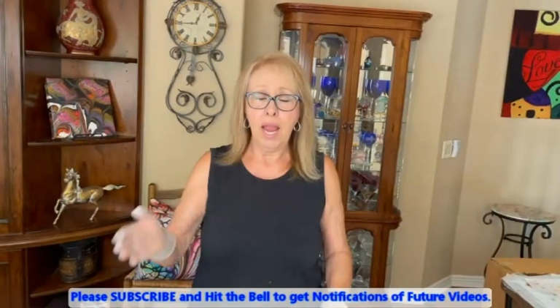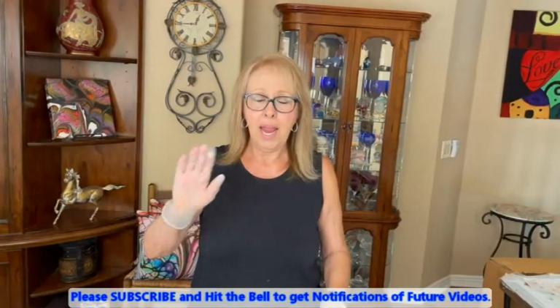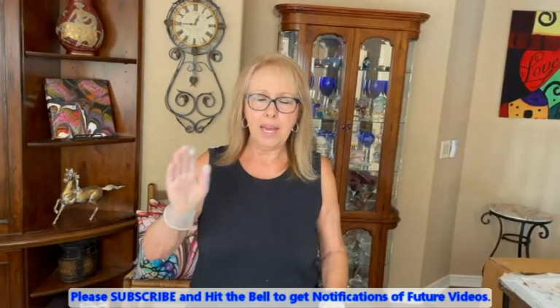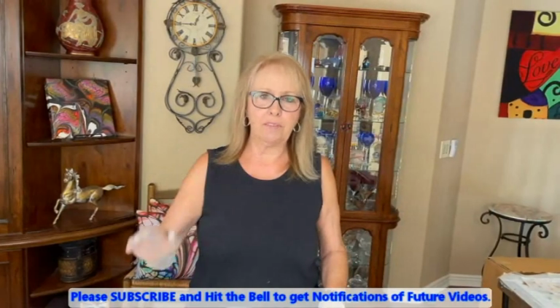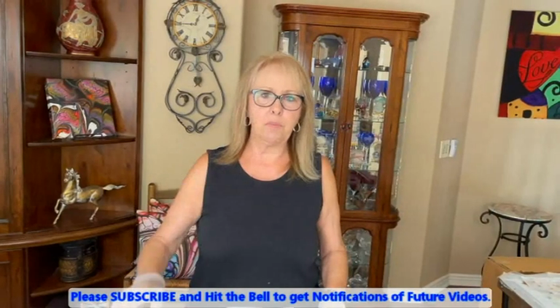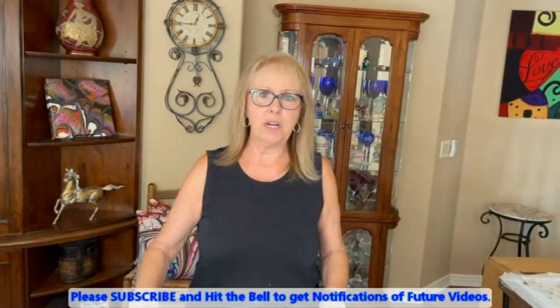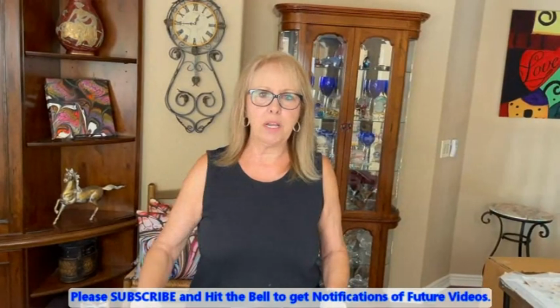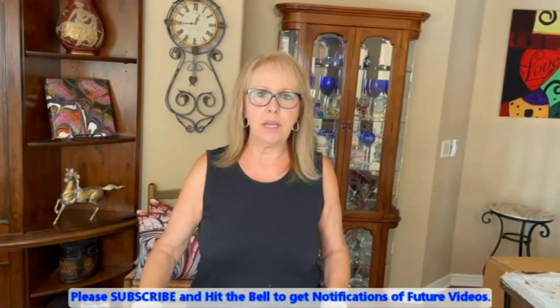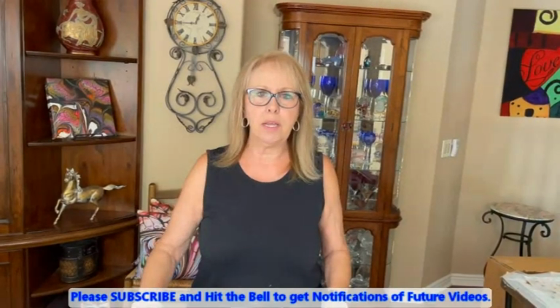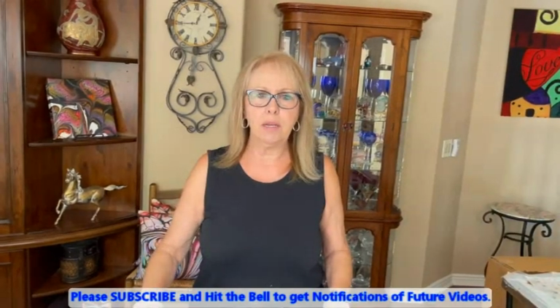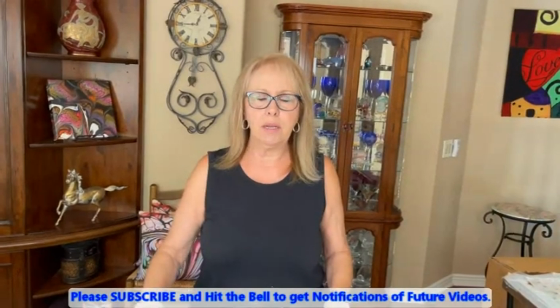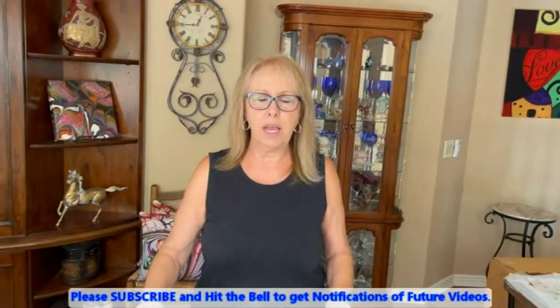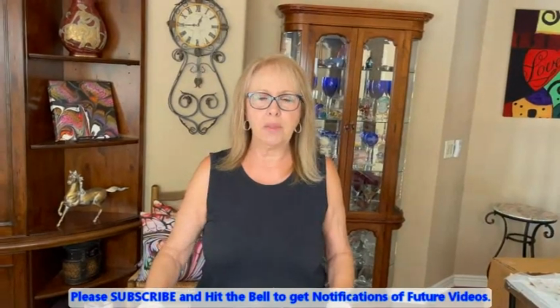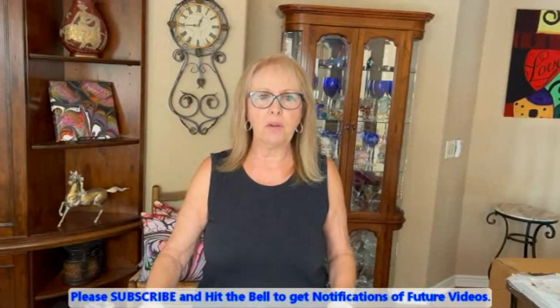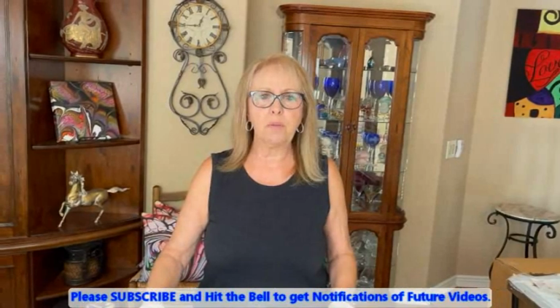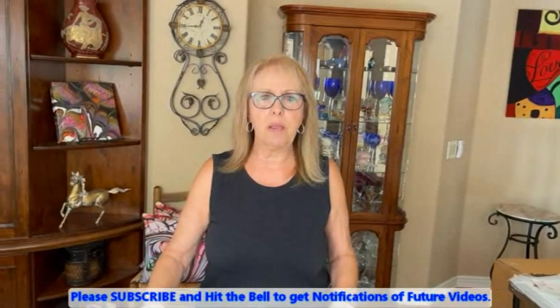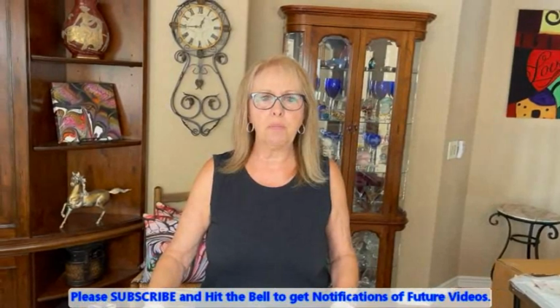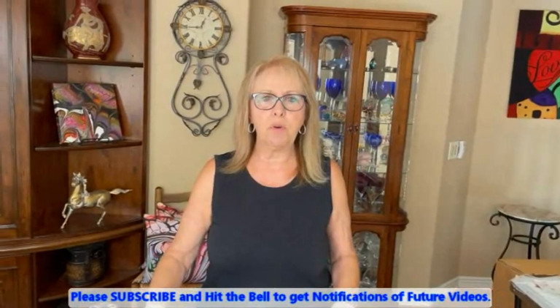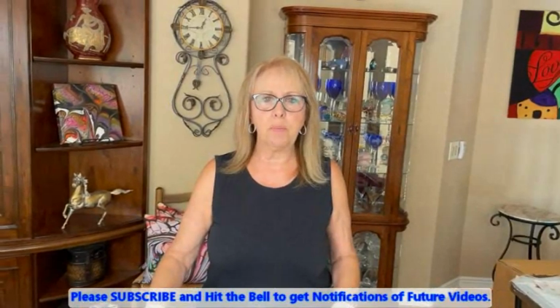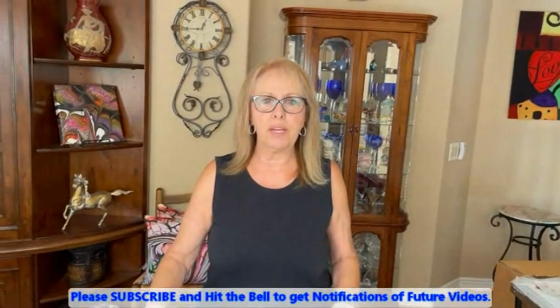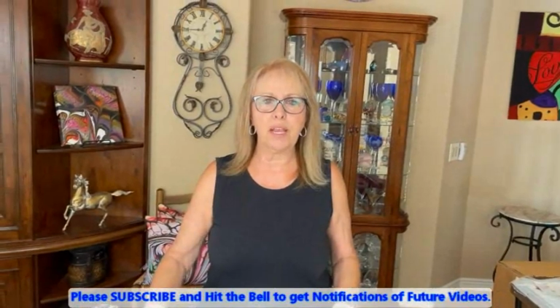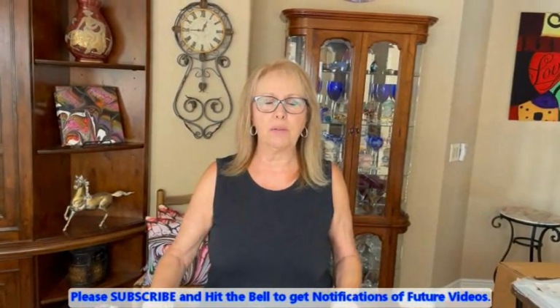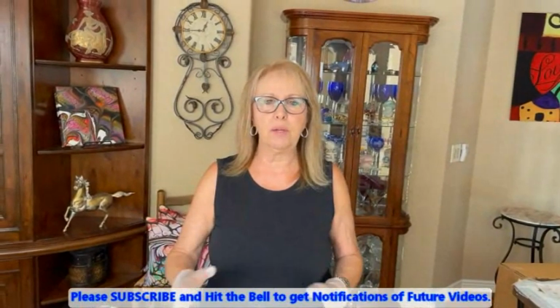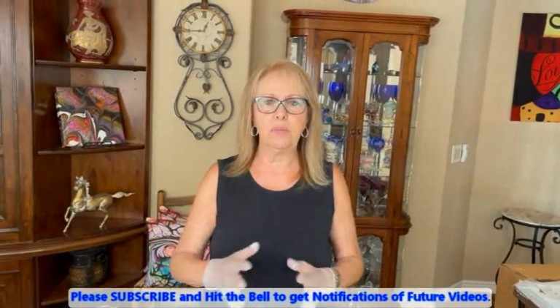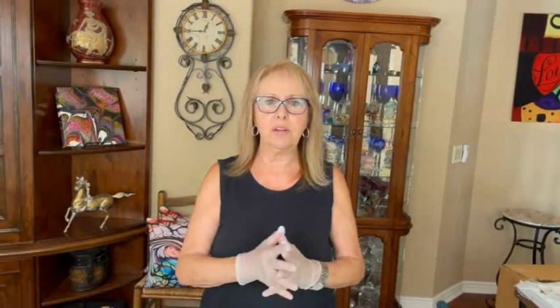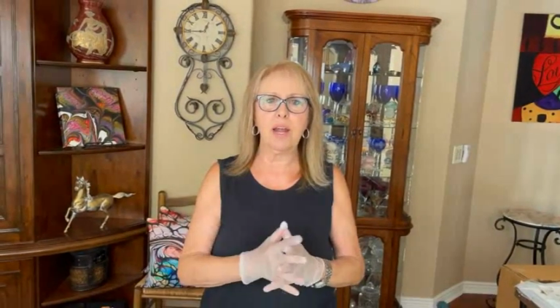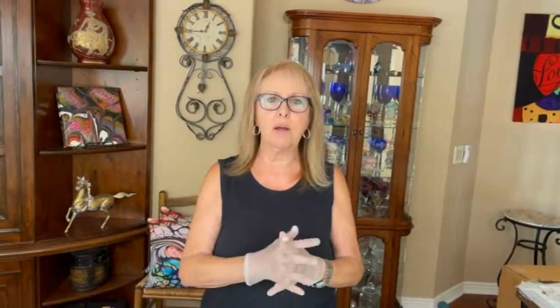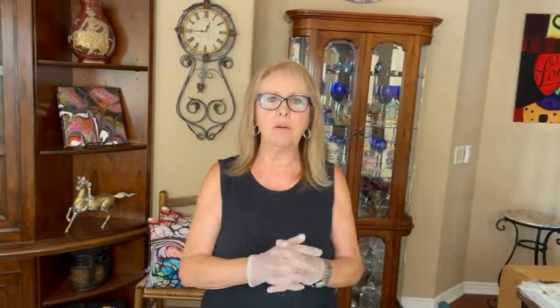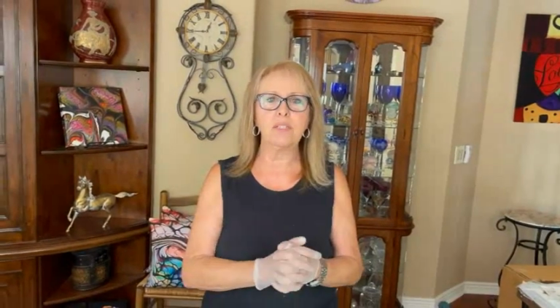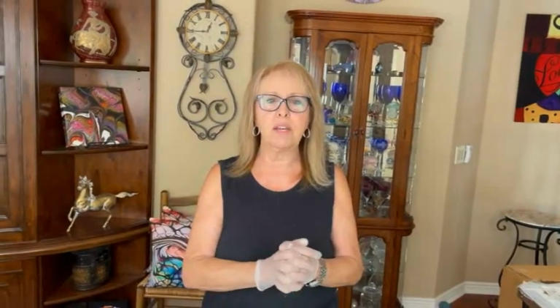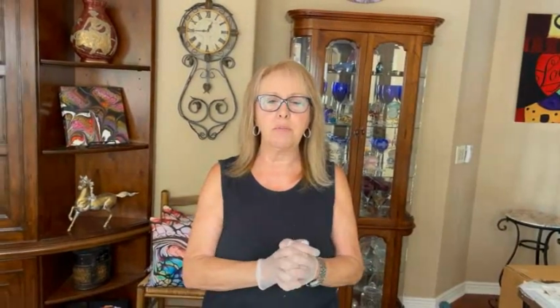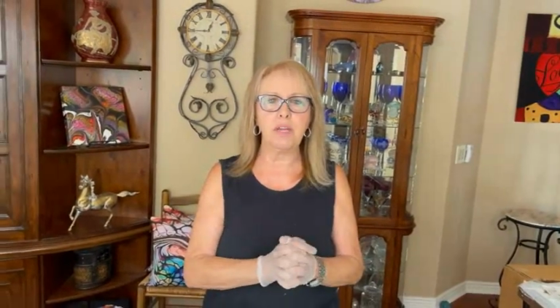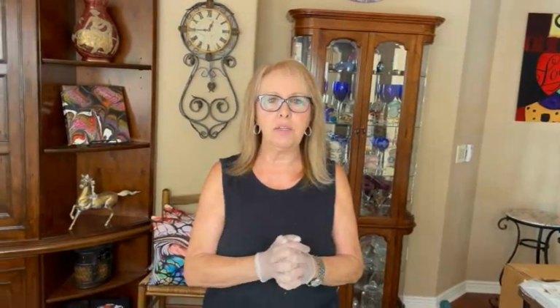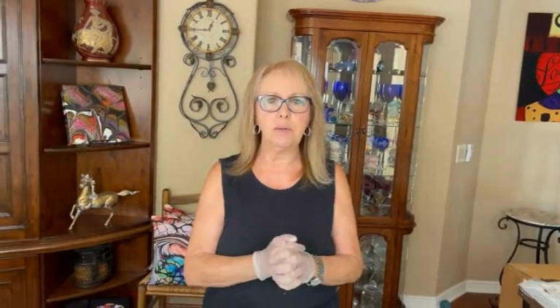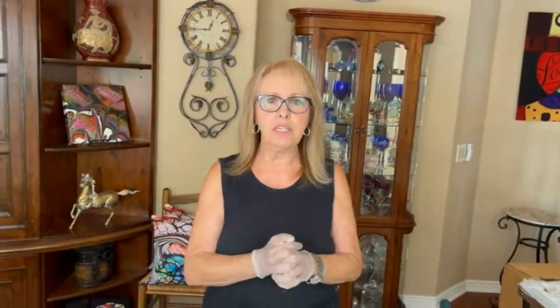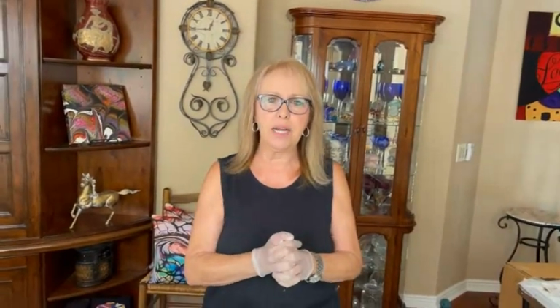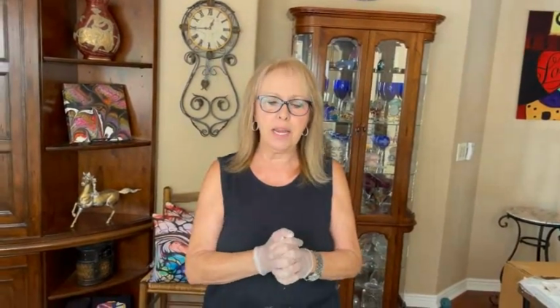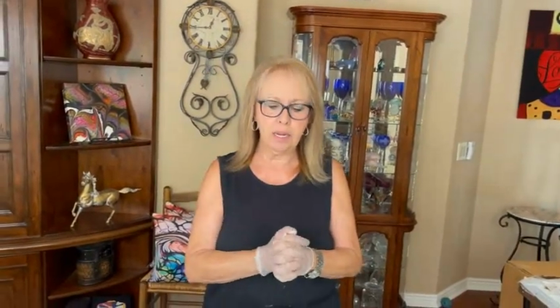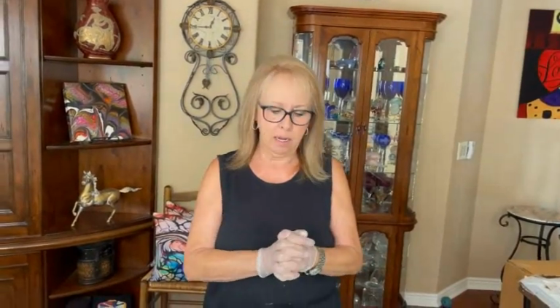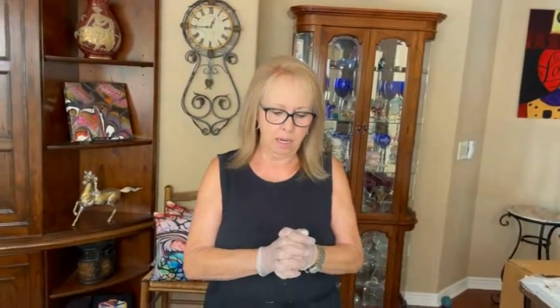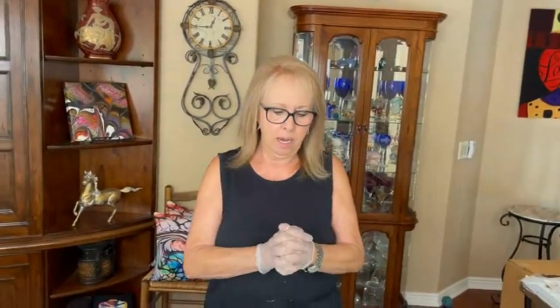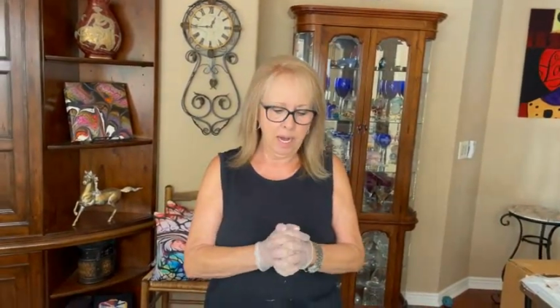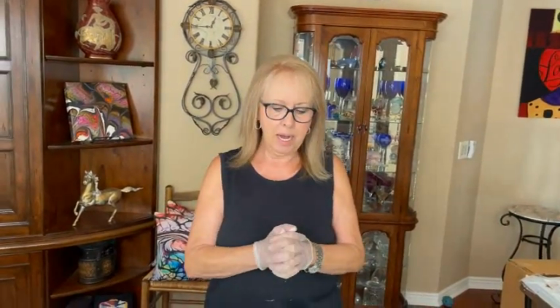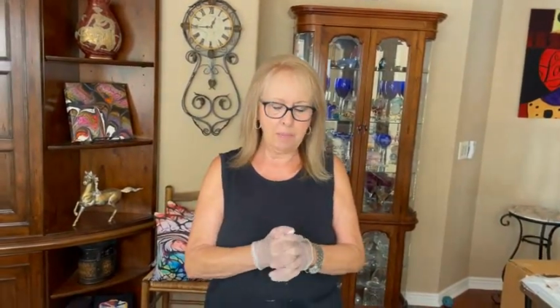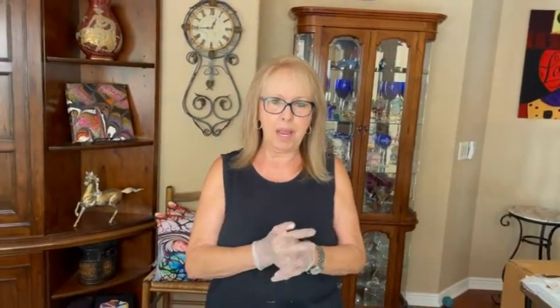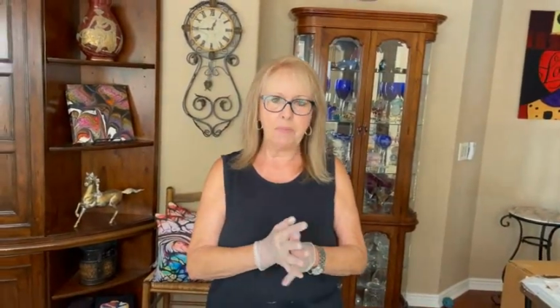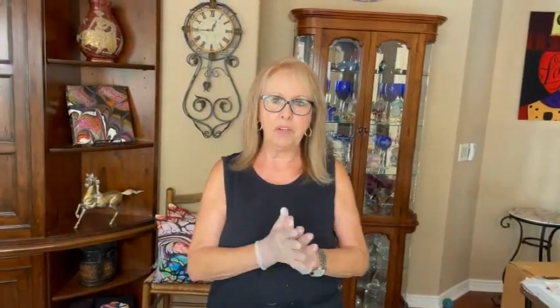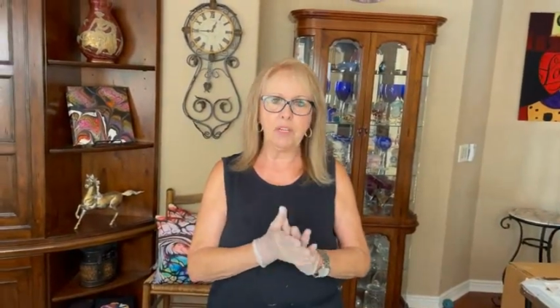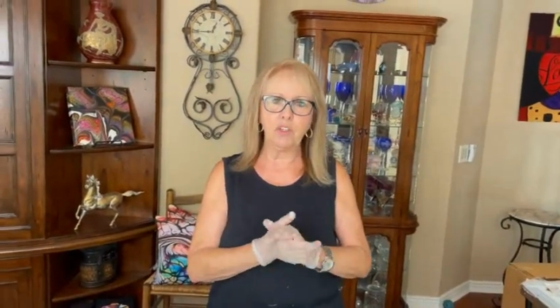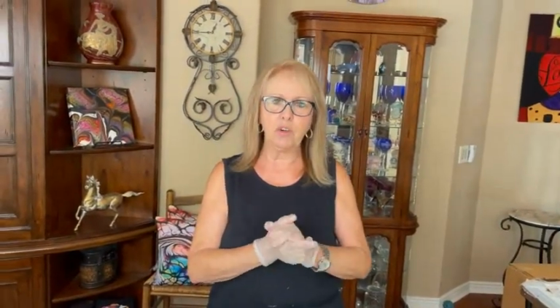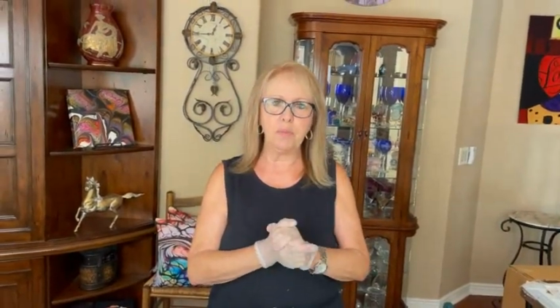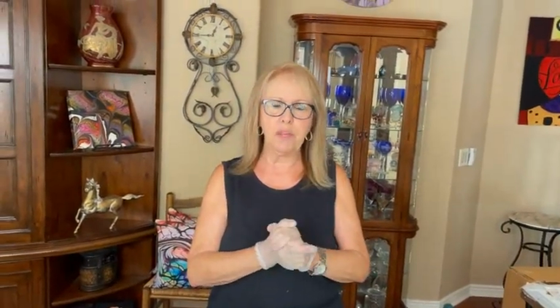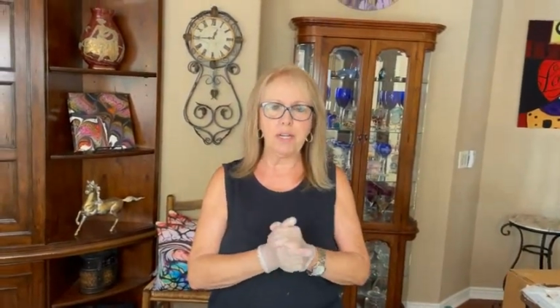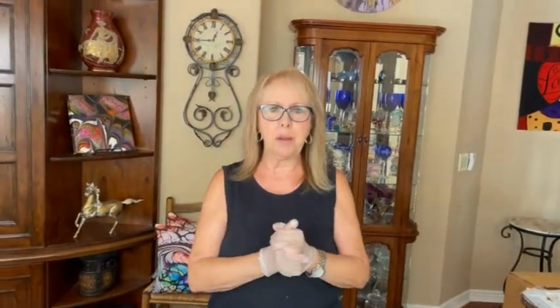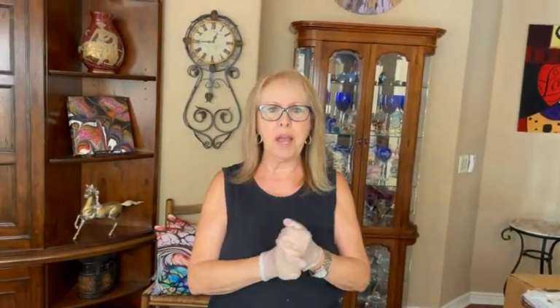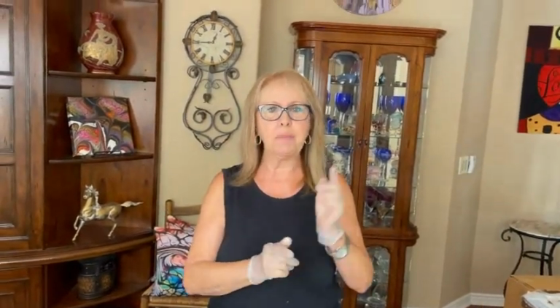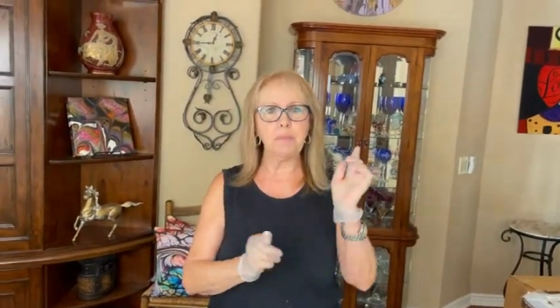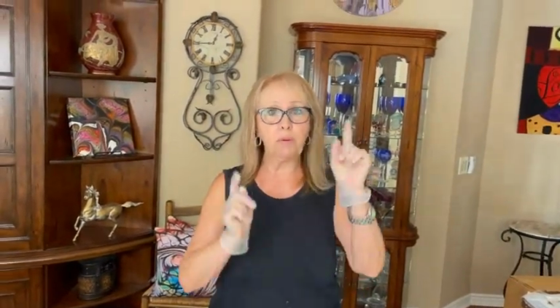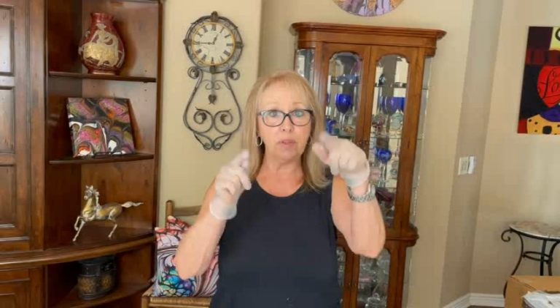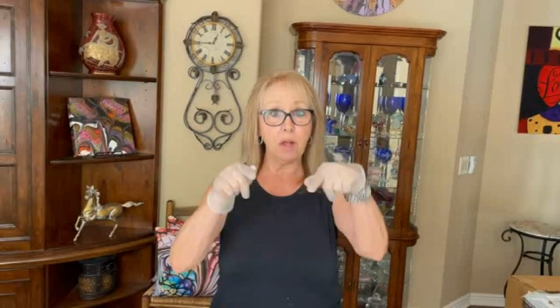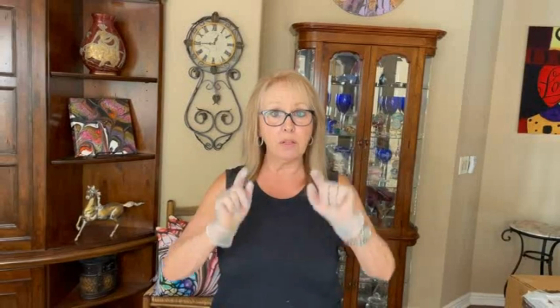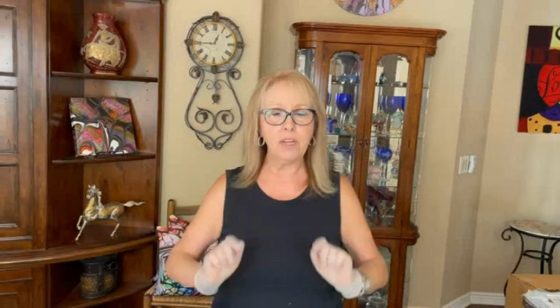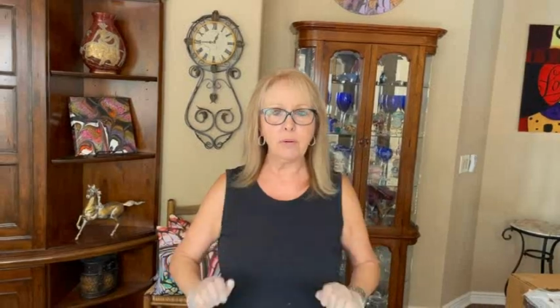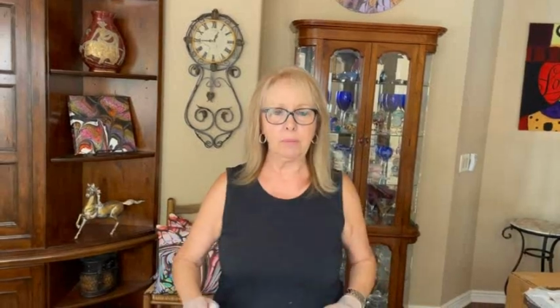Hey, everybody. Kathy here with Paint Pouring by Kathleen Miller. How is everybody doing today? I'm happy you can join me and I'm happy to be with all of you.